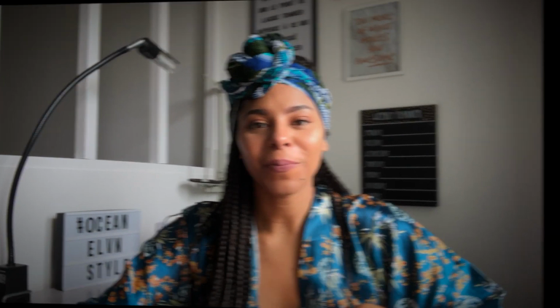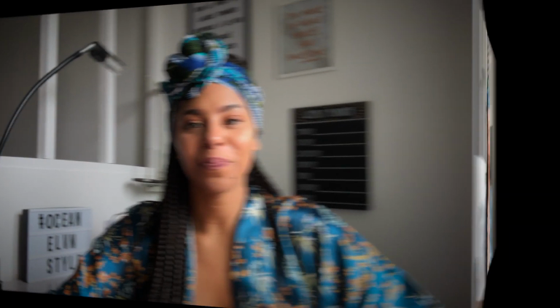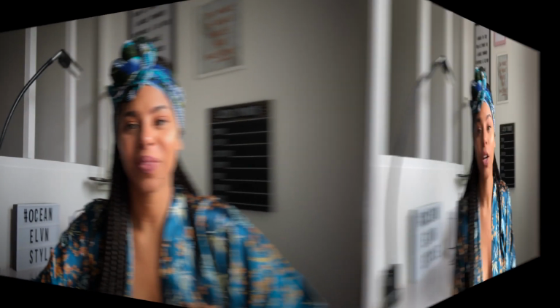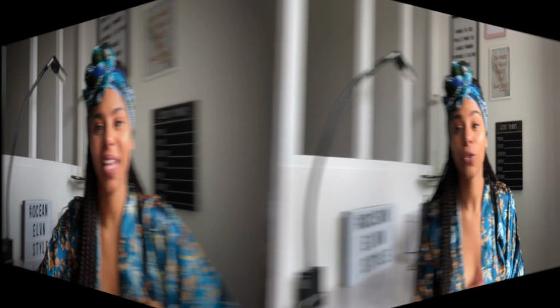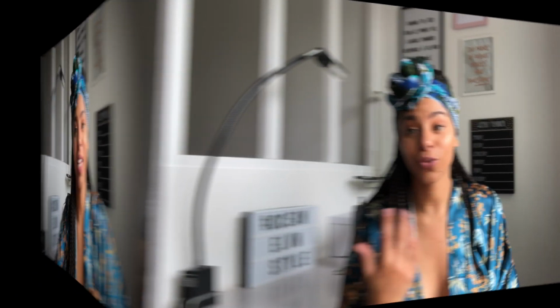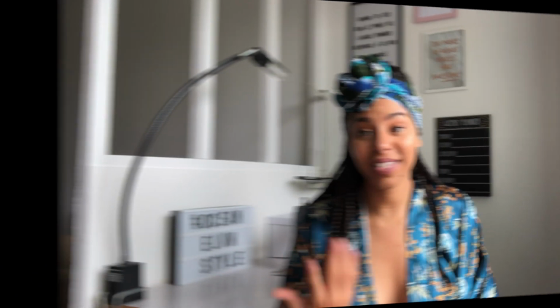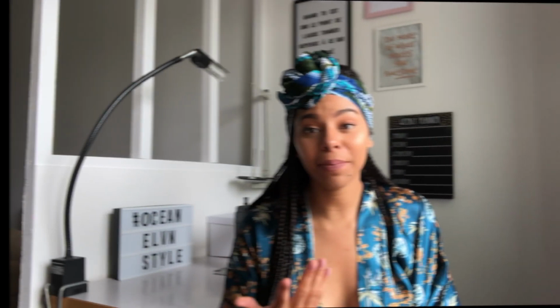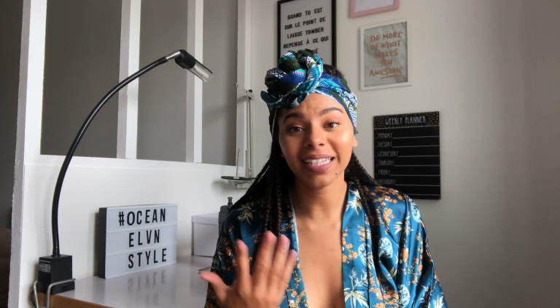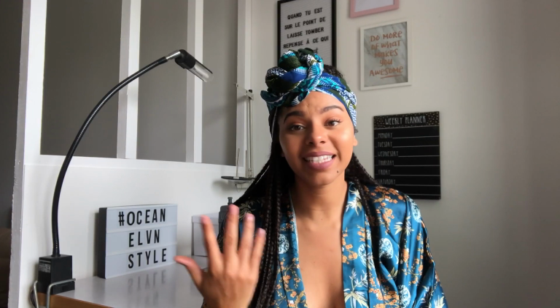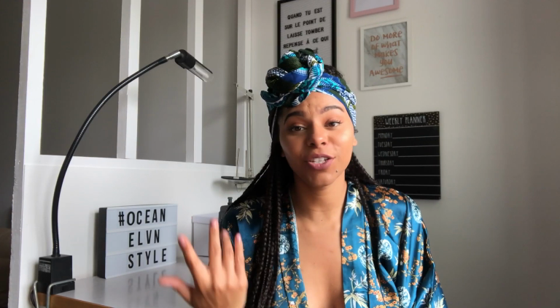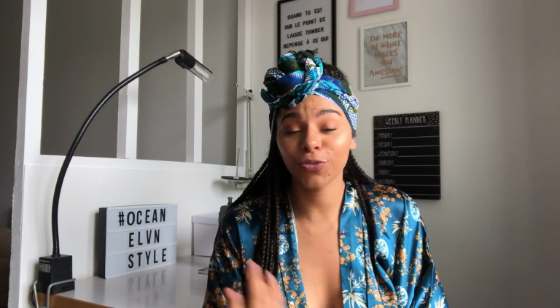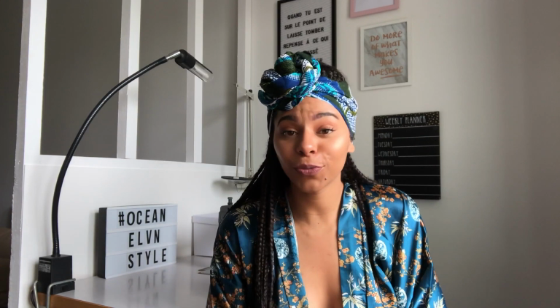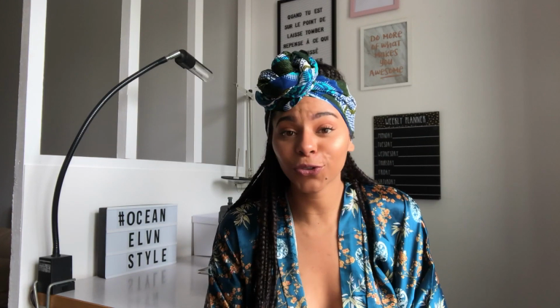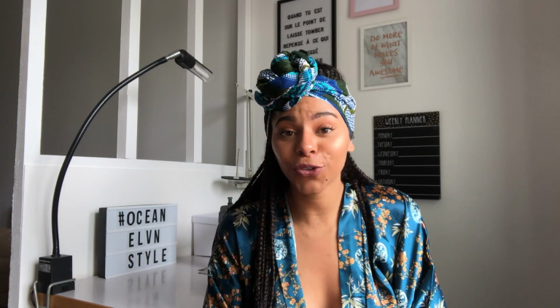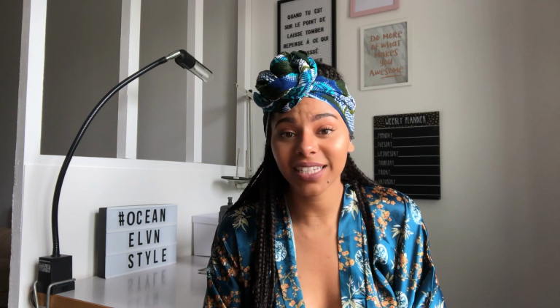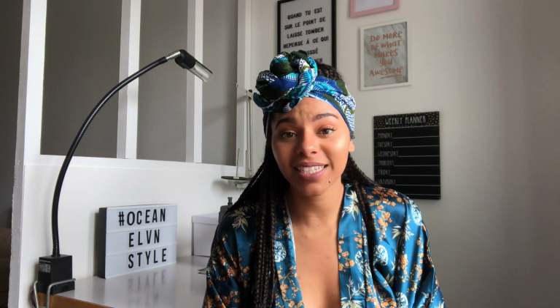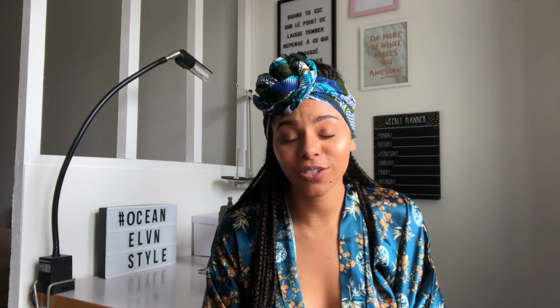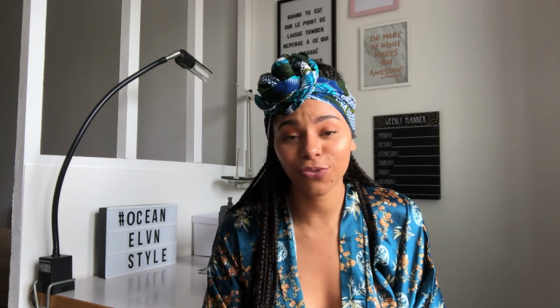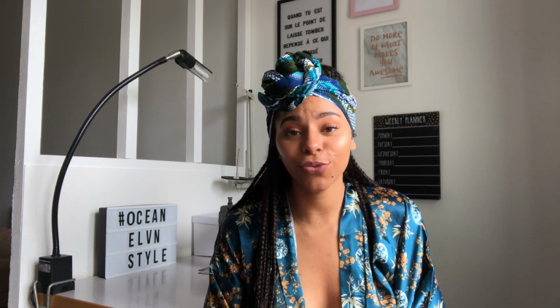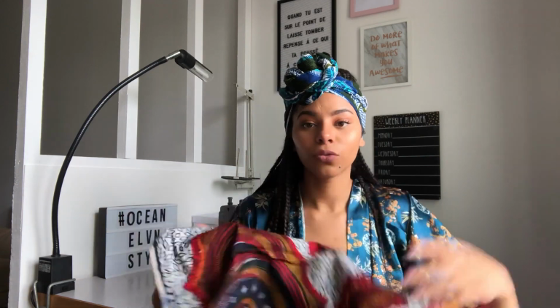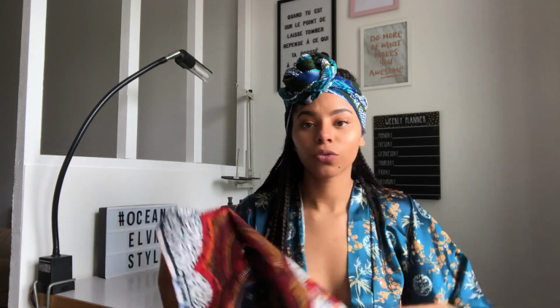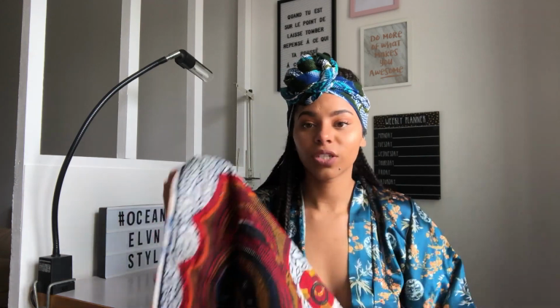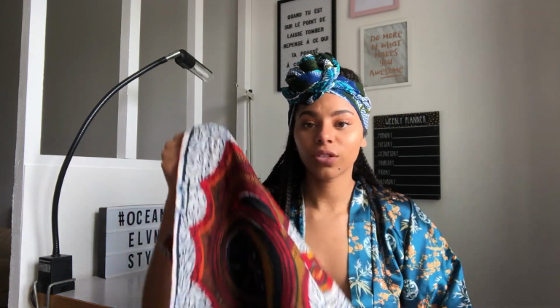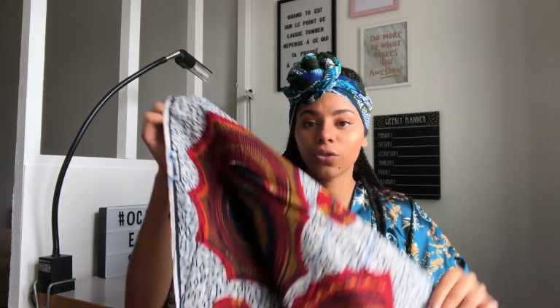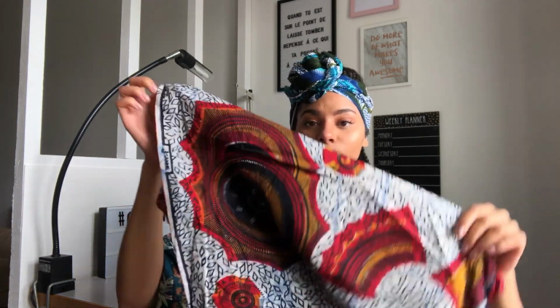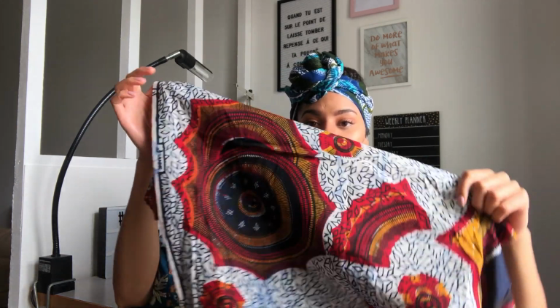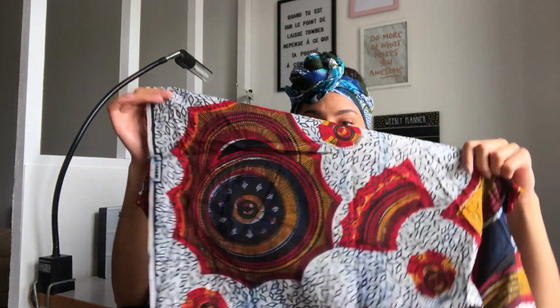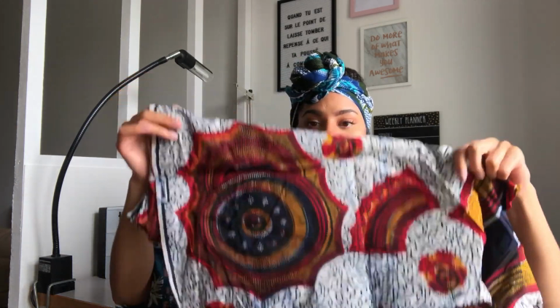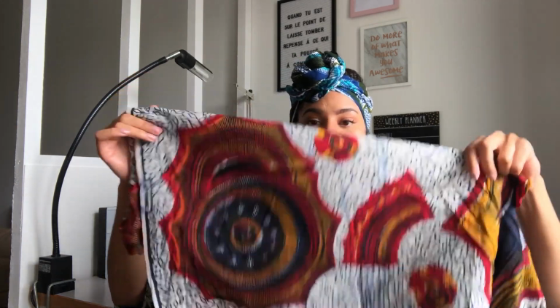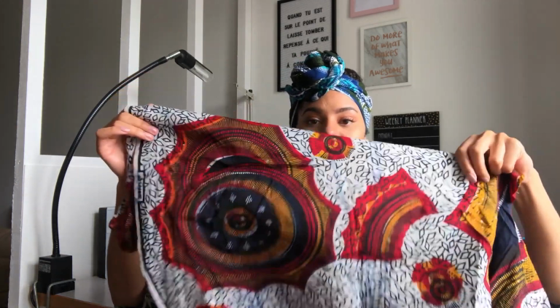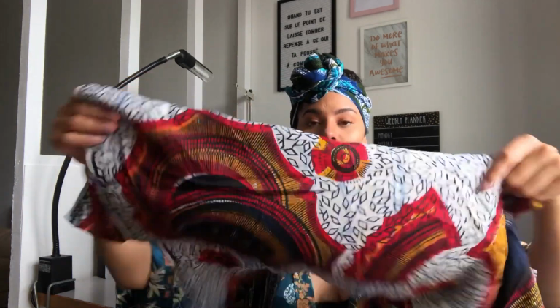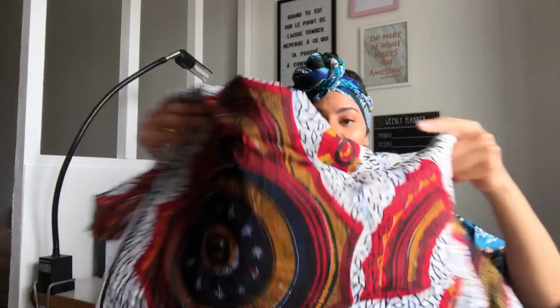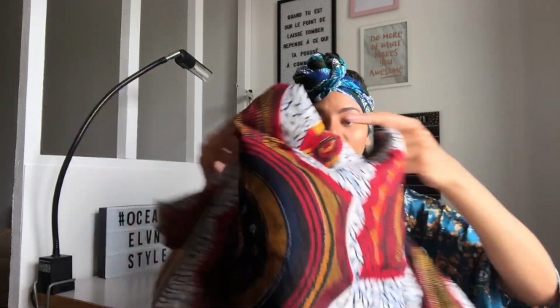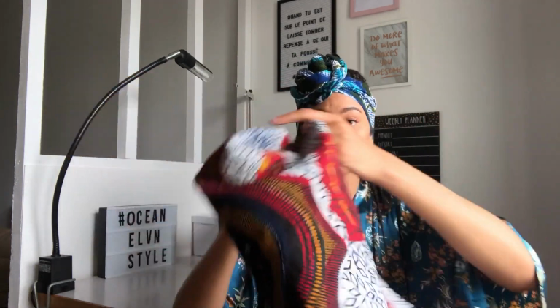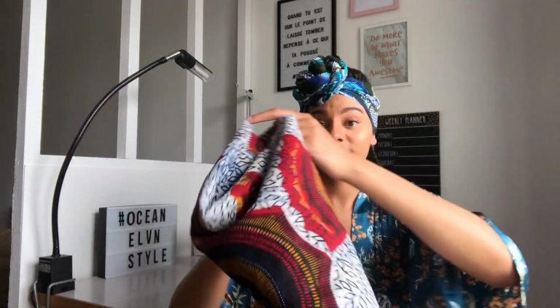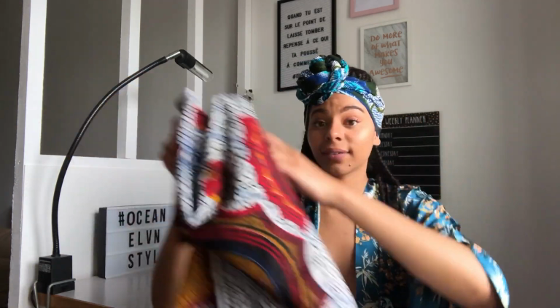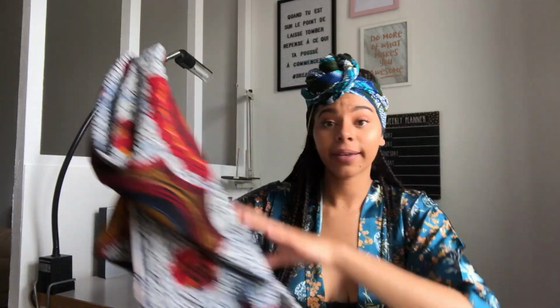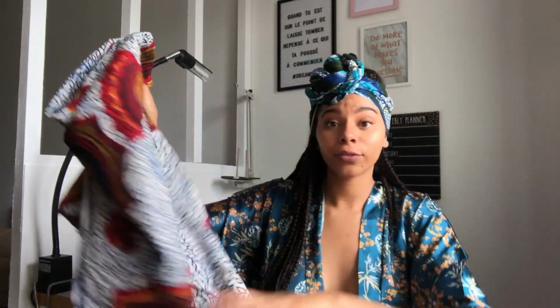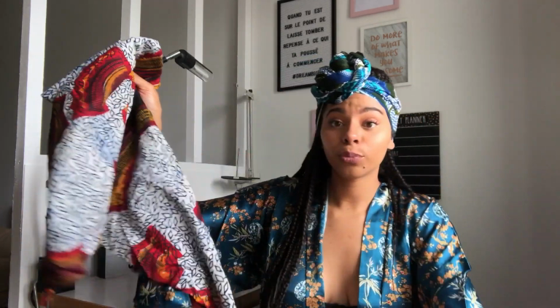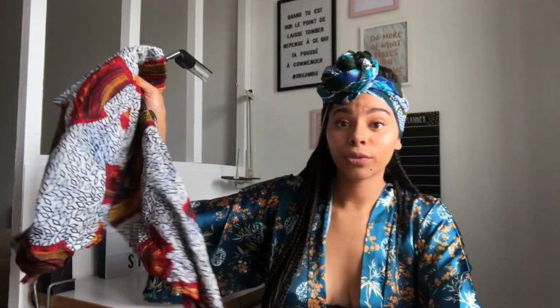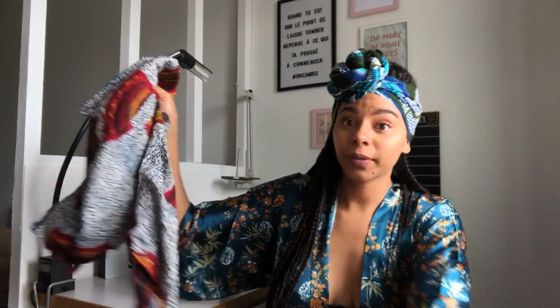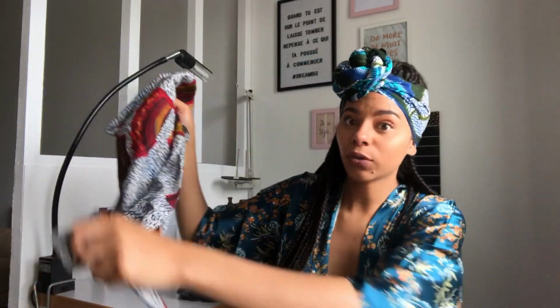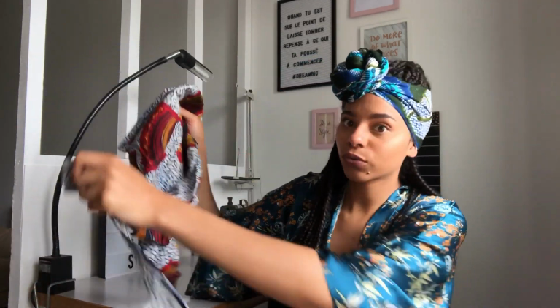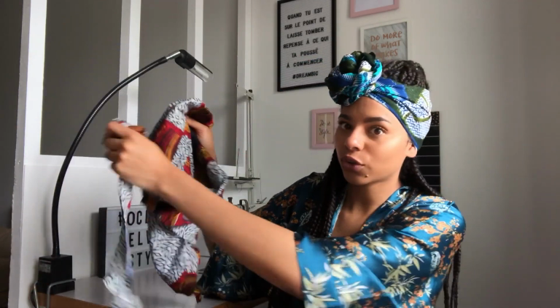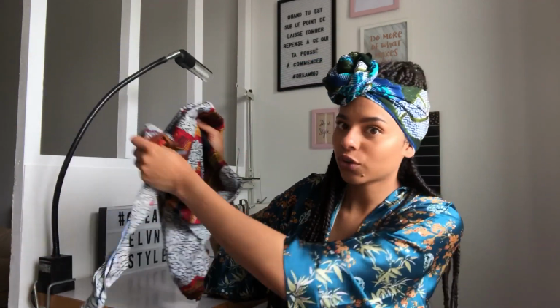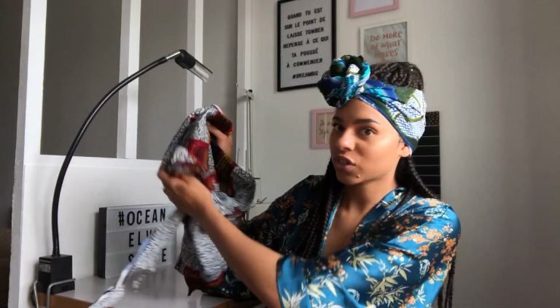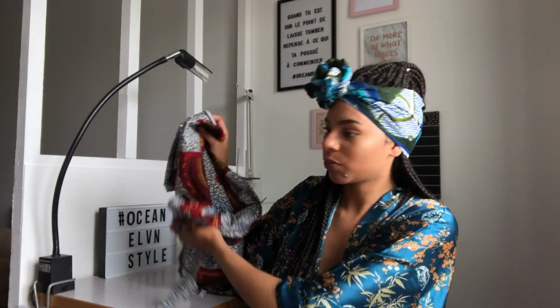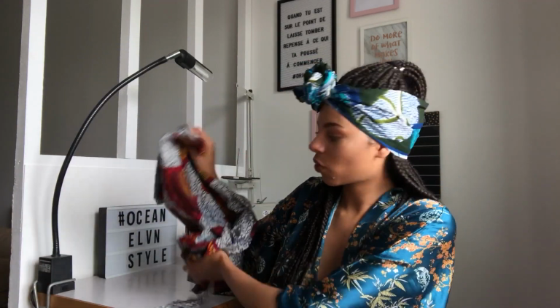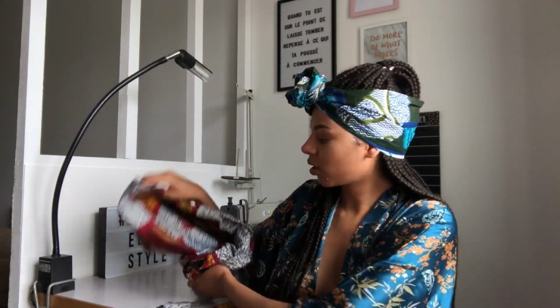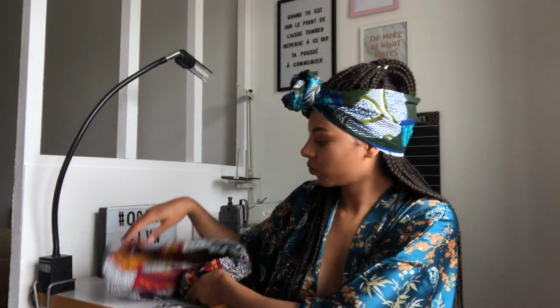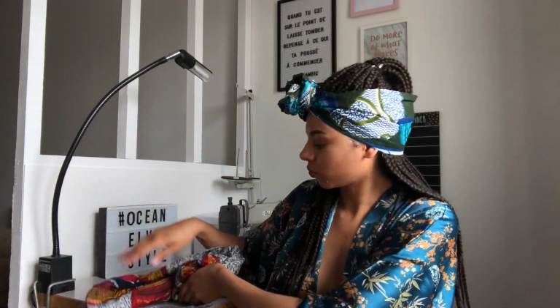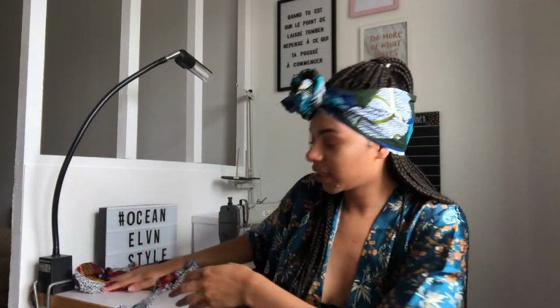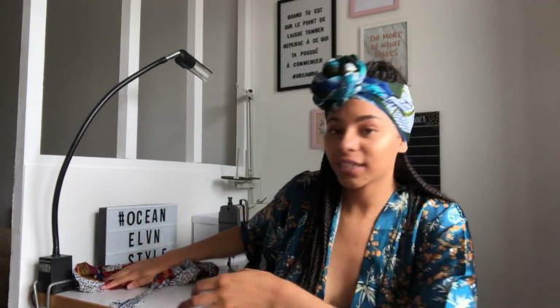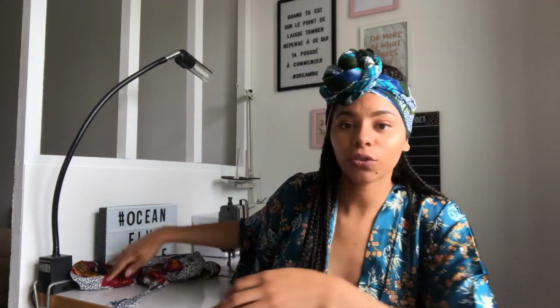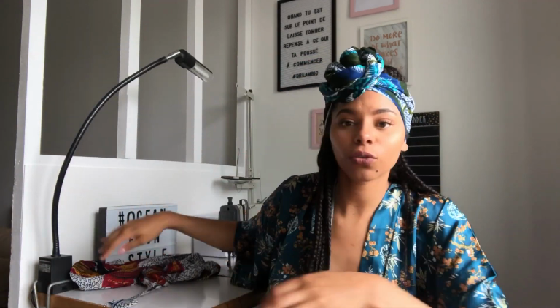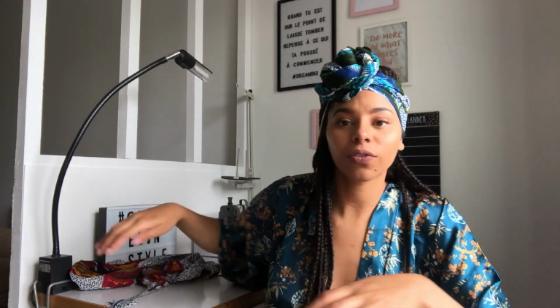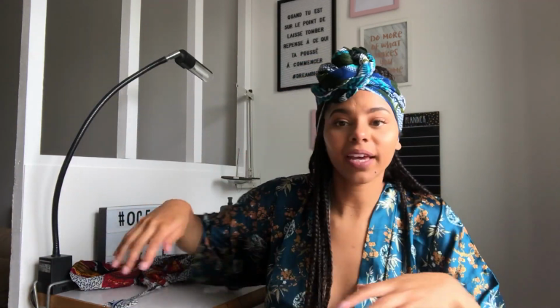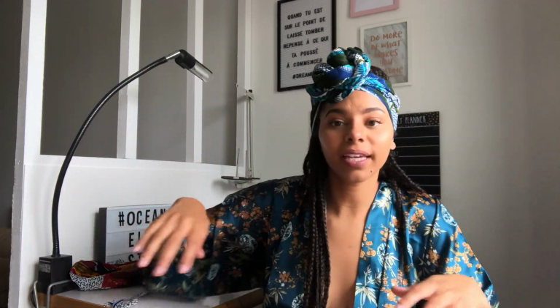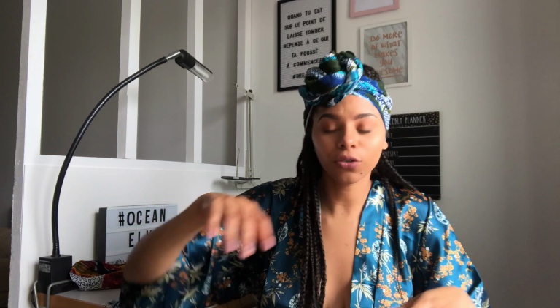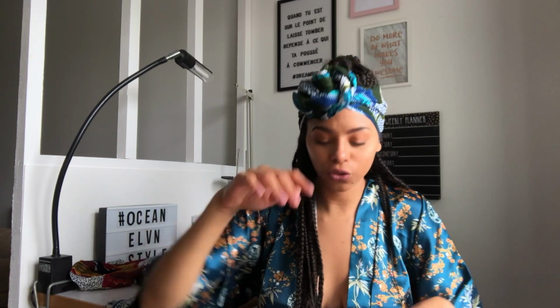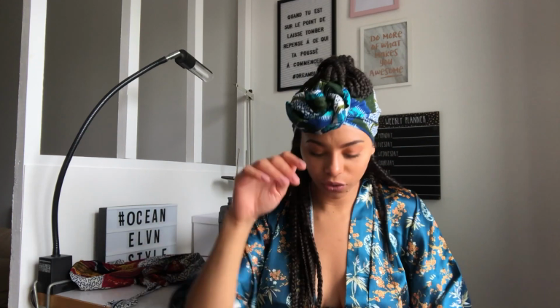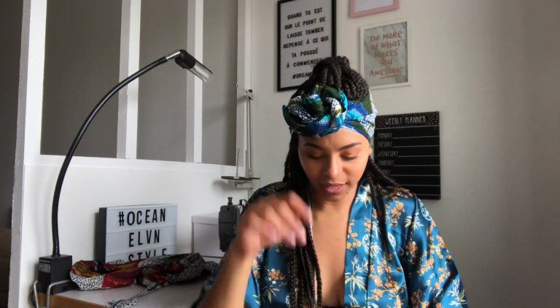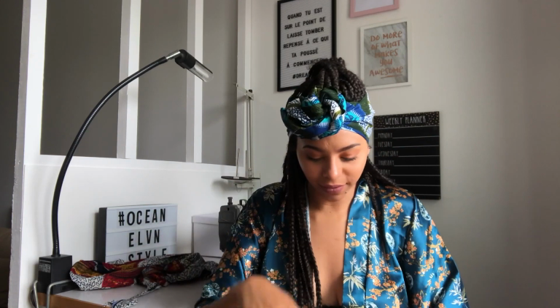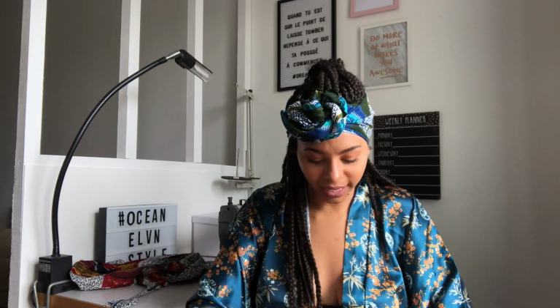Donc c'est parti, je vous montre les tissus. Donc j'ai celui-ci, voilà, et ça traîne depuis bien longtemps chez moi, donc il est temps de faire quelque chose avec.